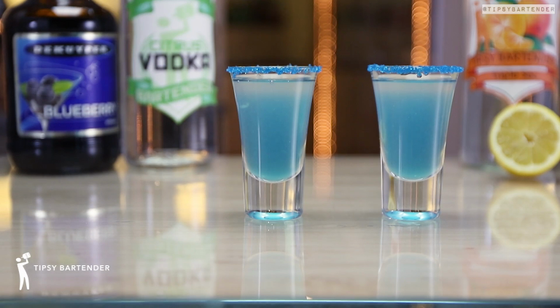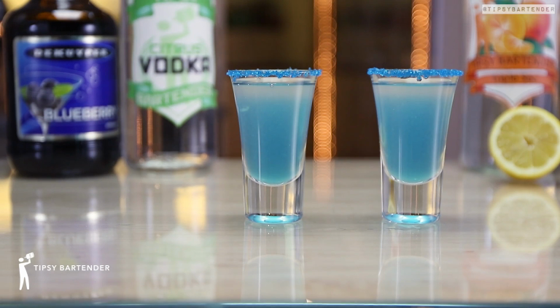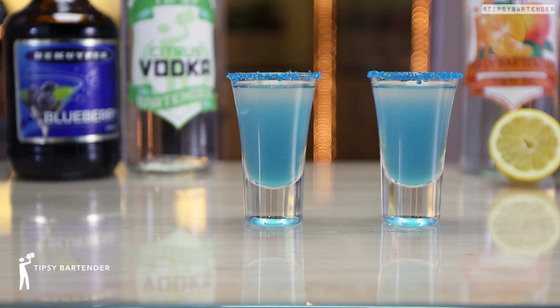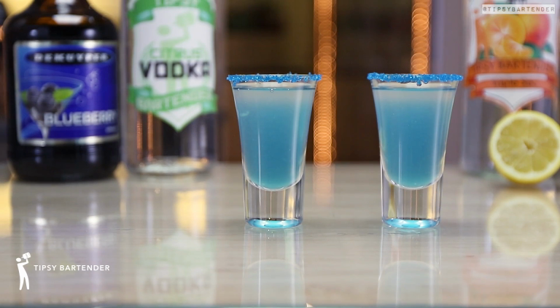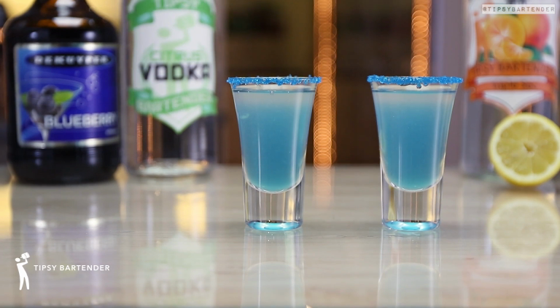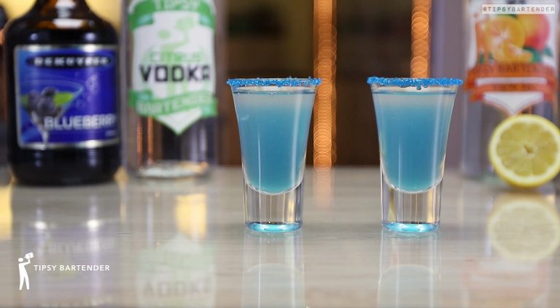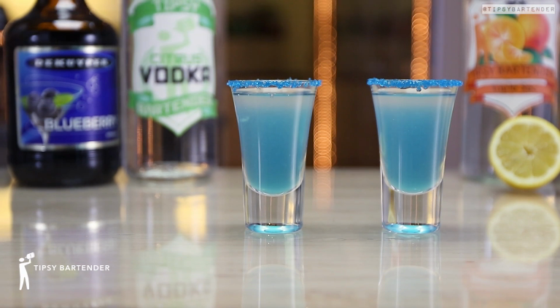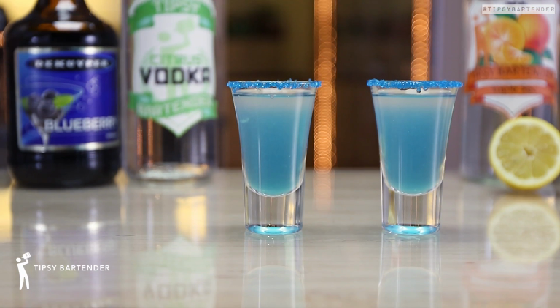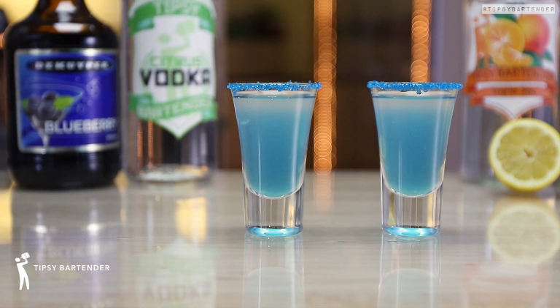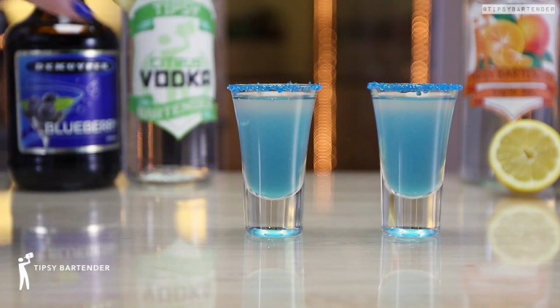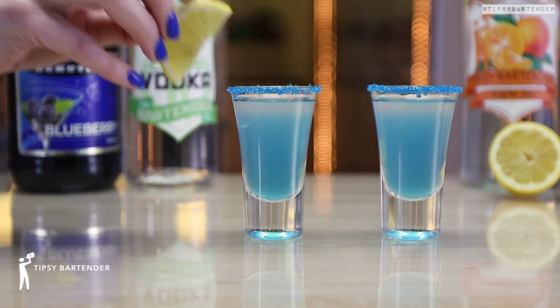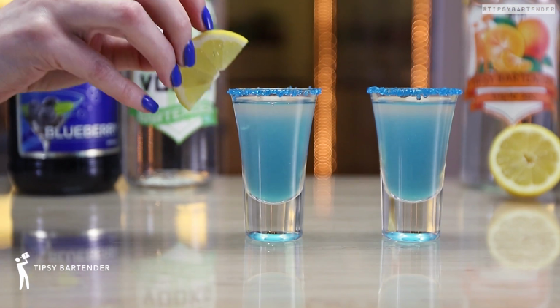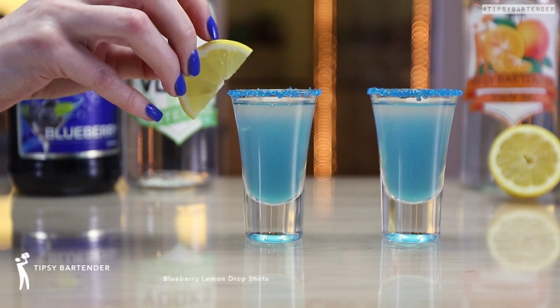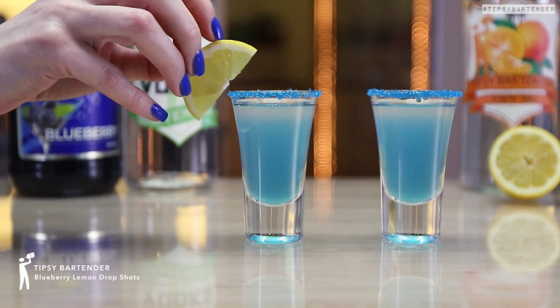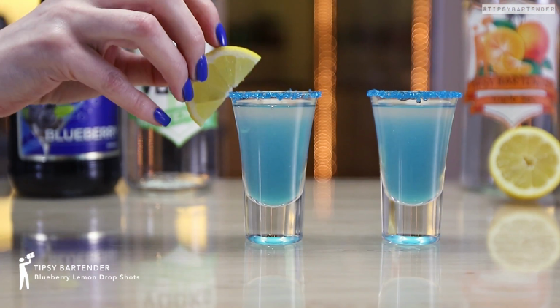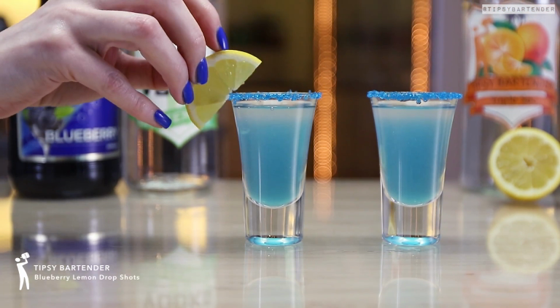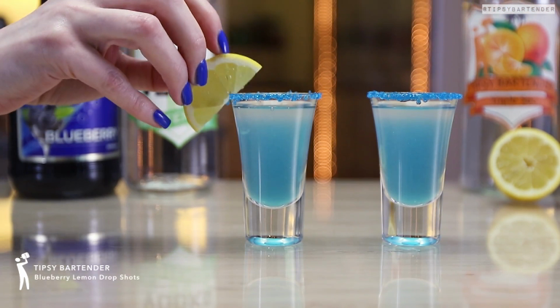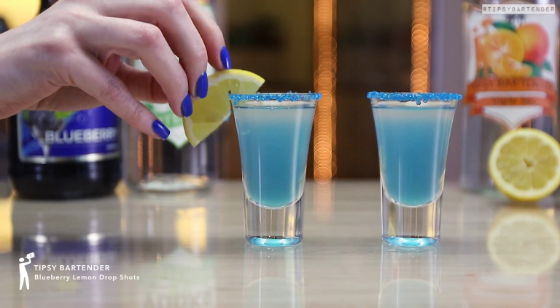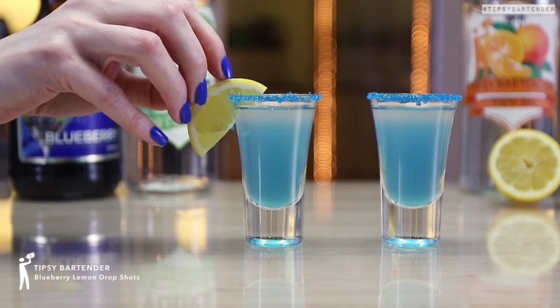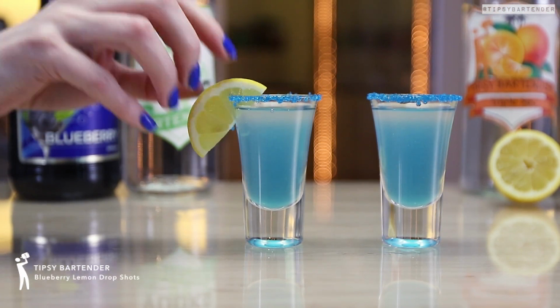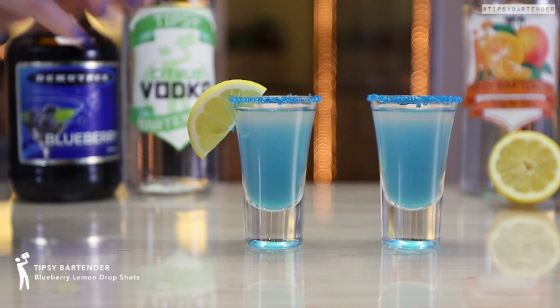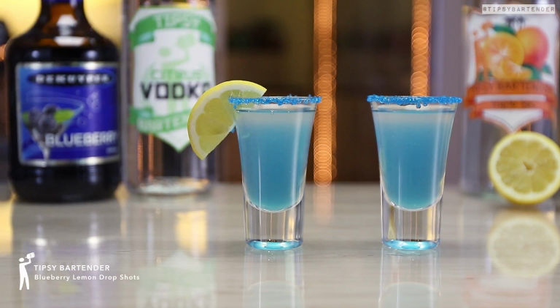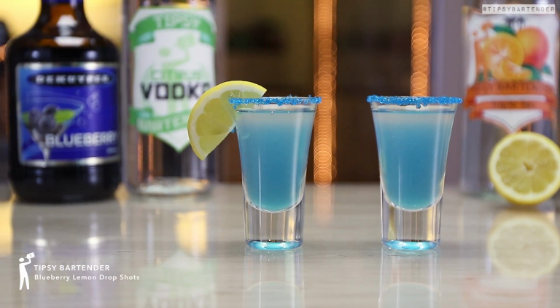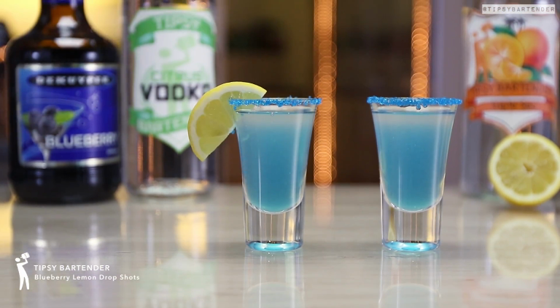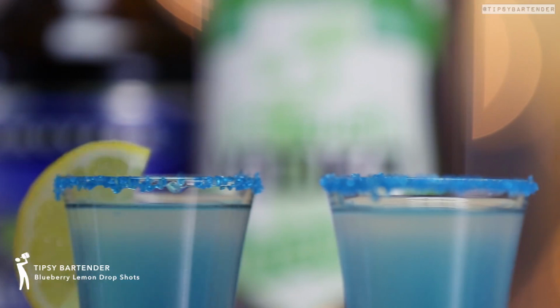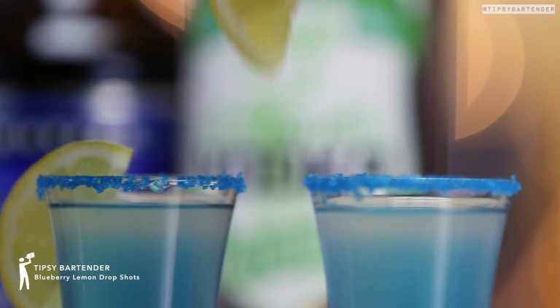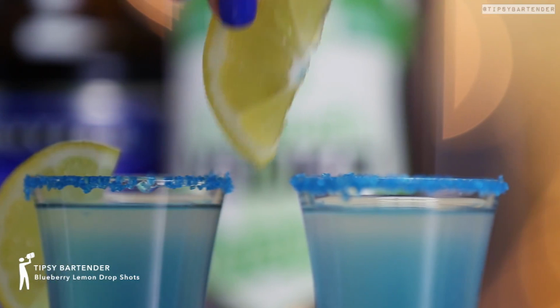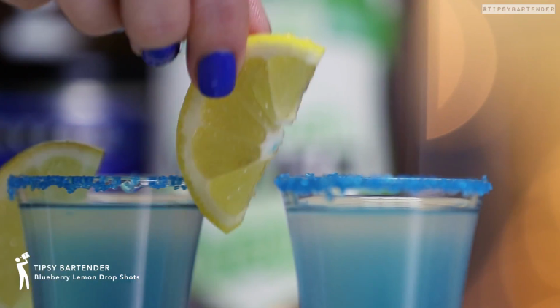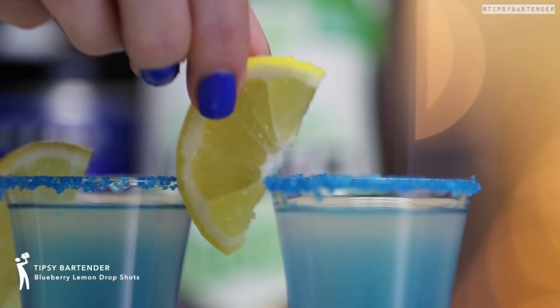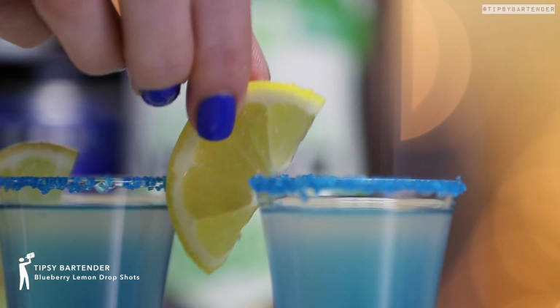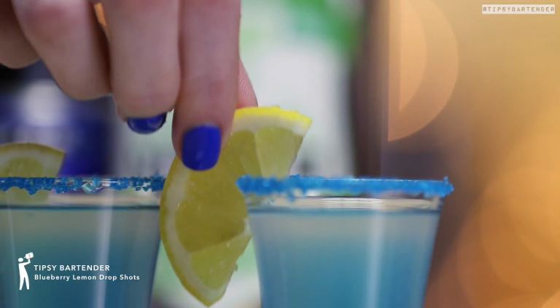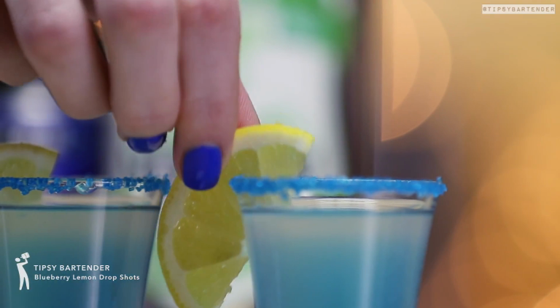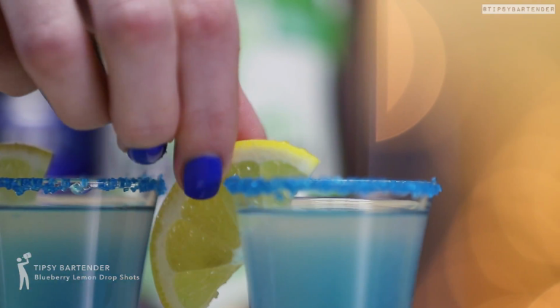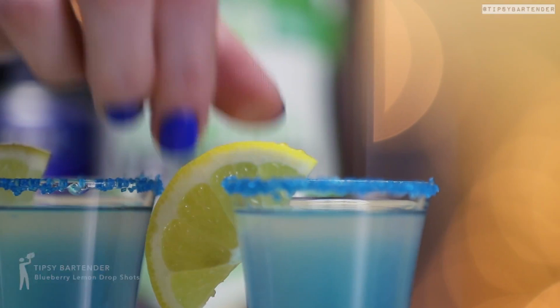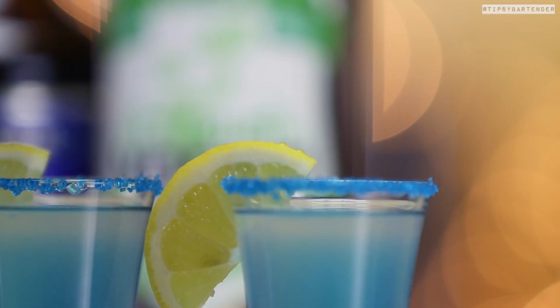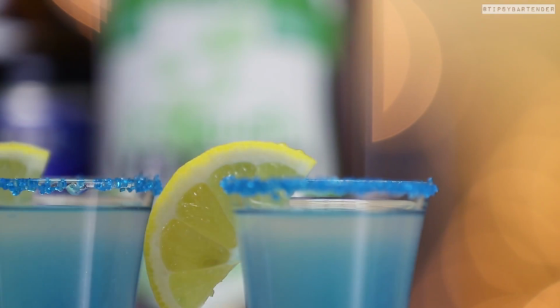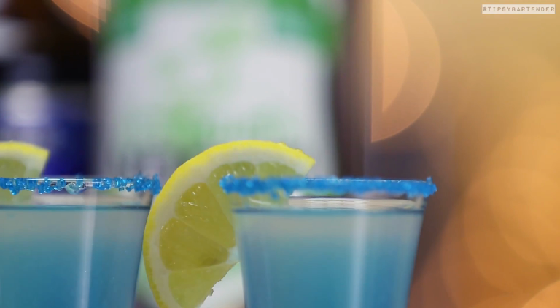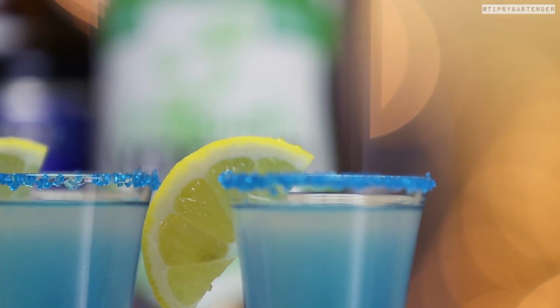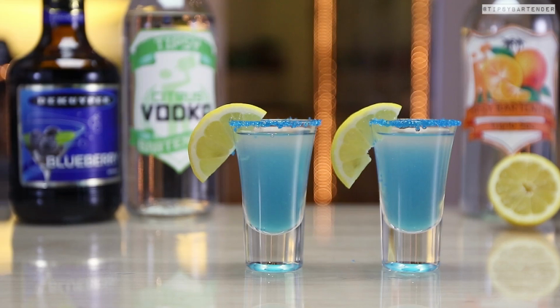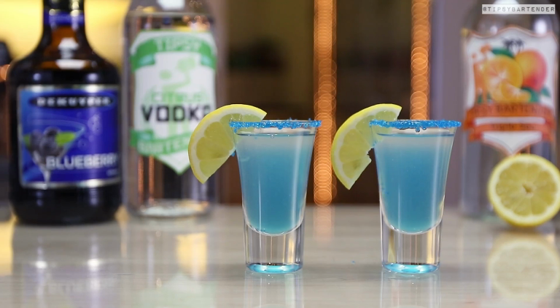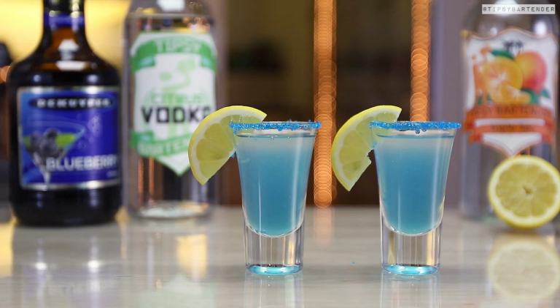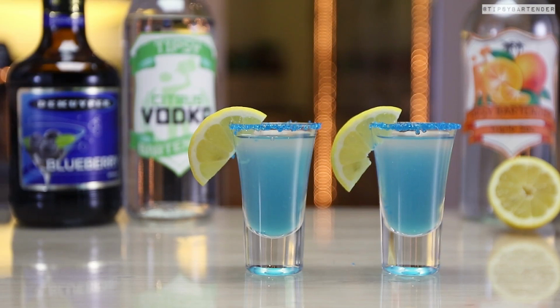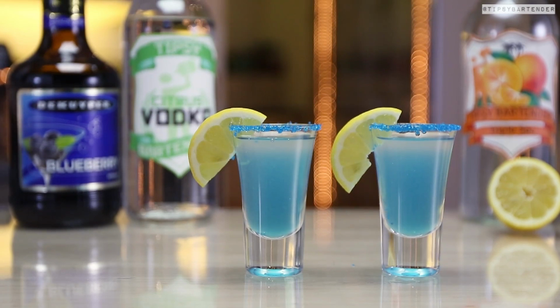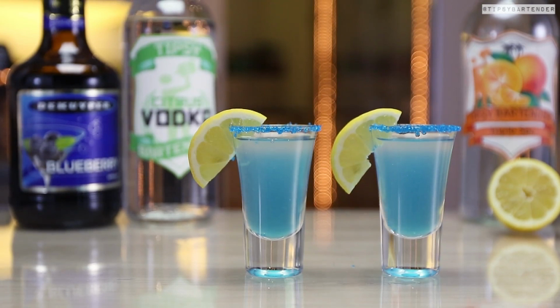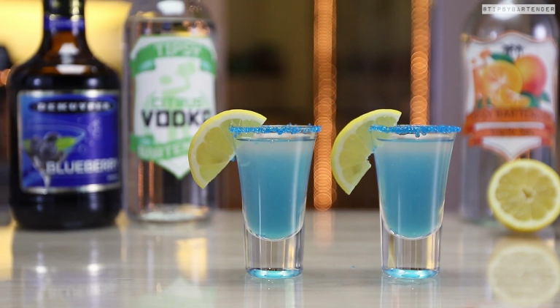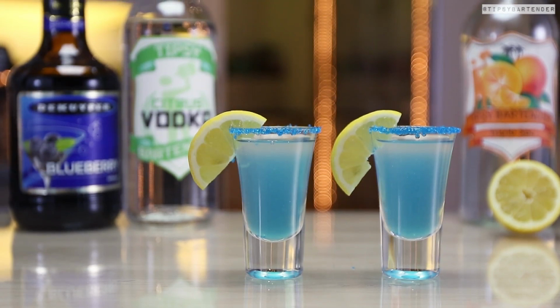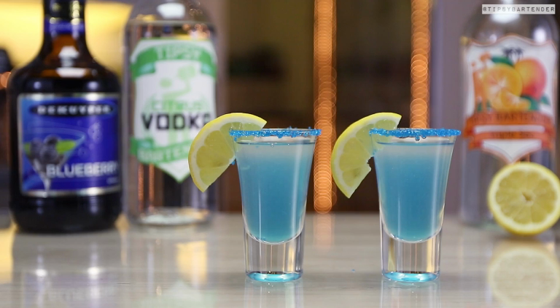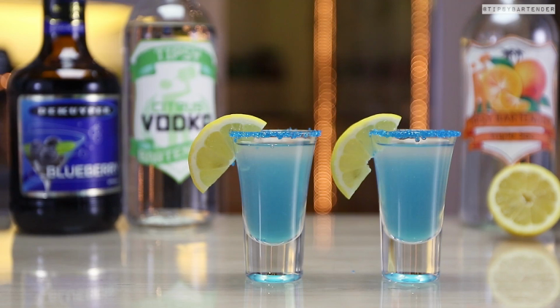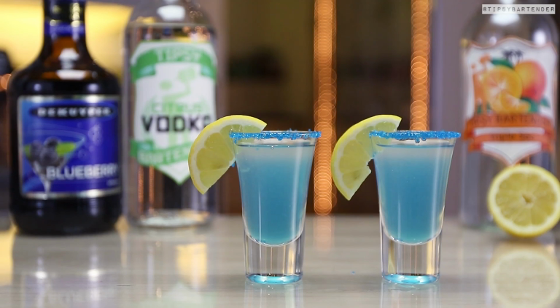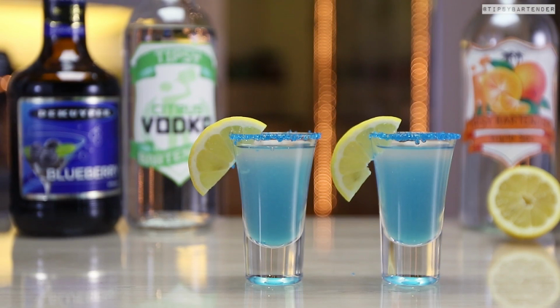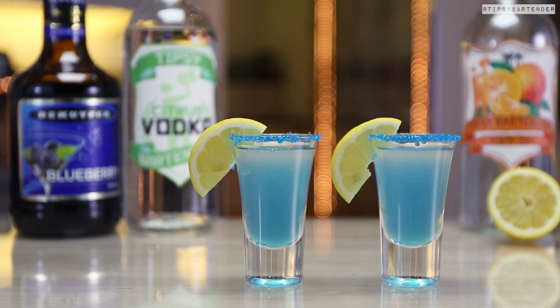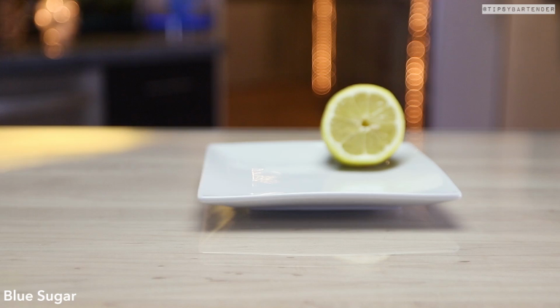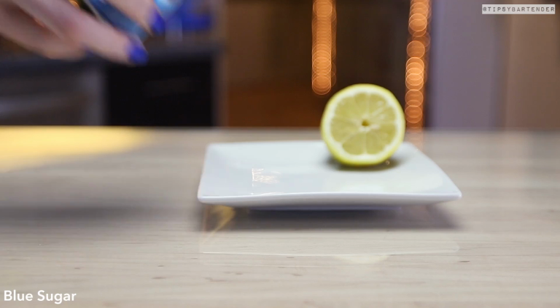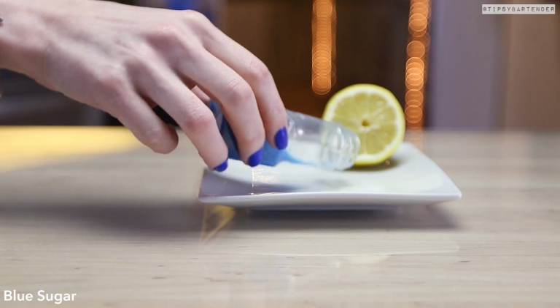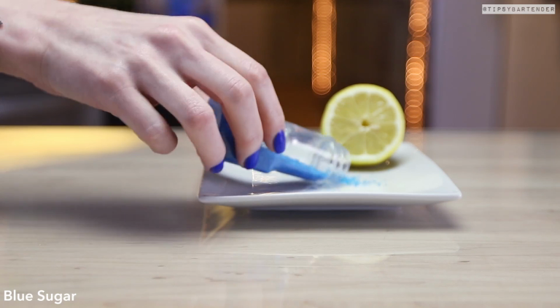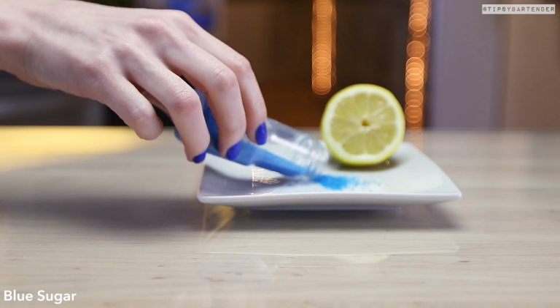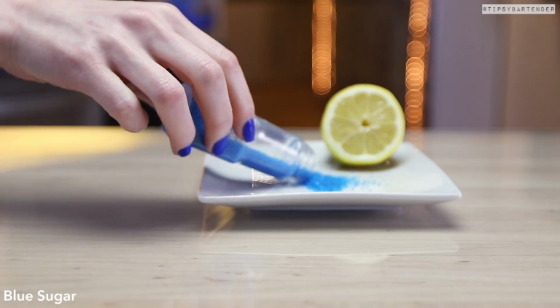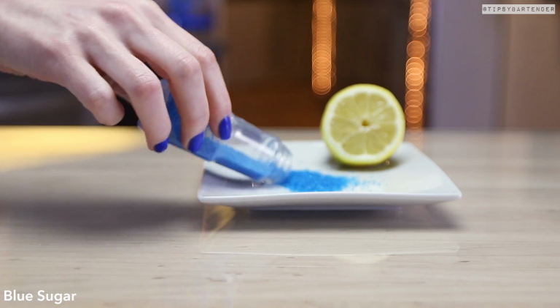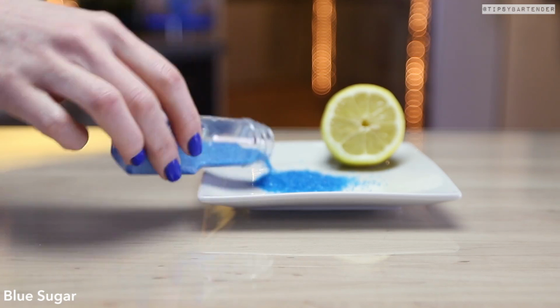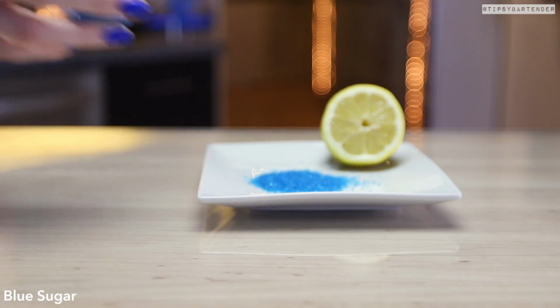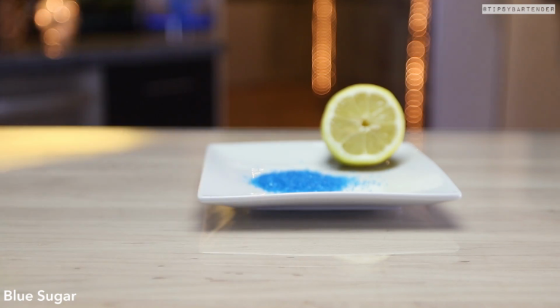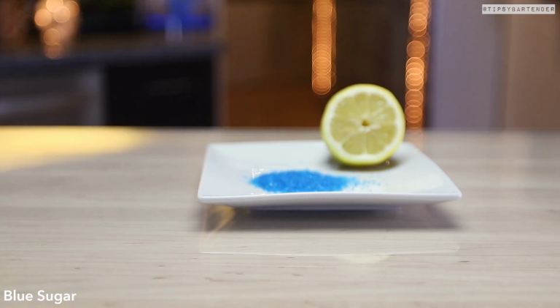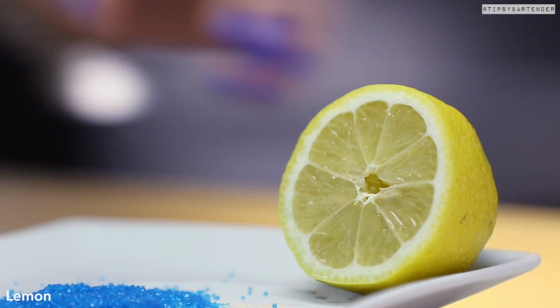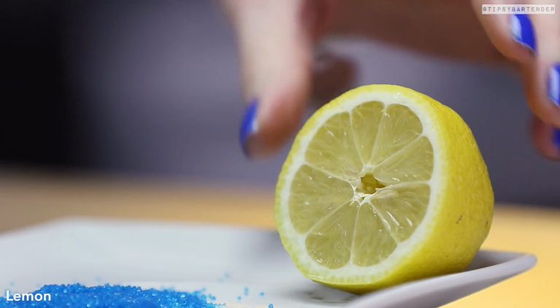Ladies and gentlemen, Blueberry Lemon Drop Shots. Blueberry — a nice twist on the original lemon drop.